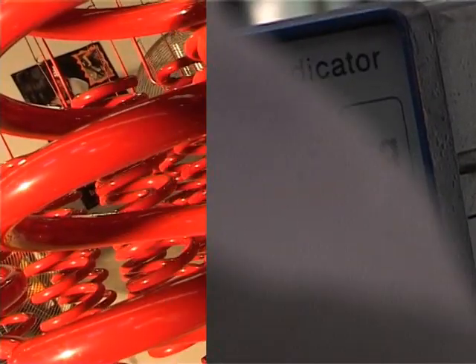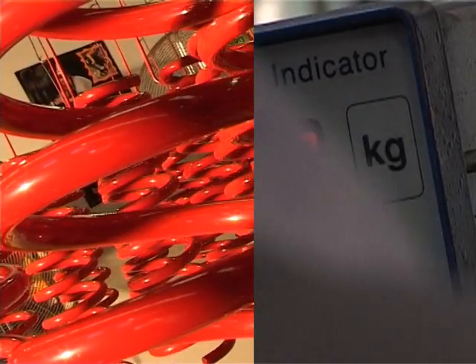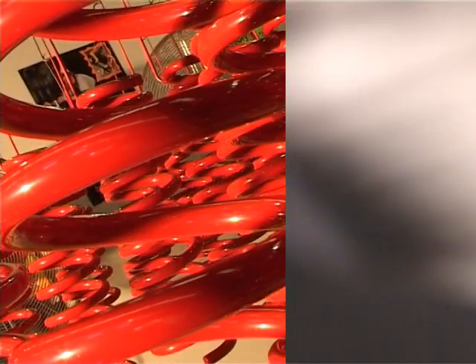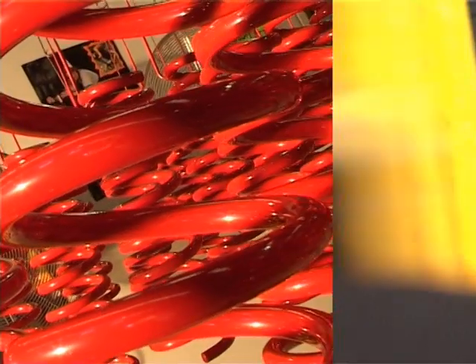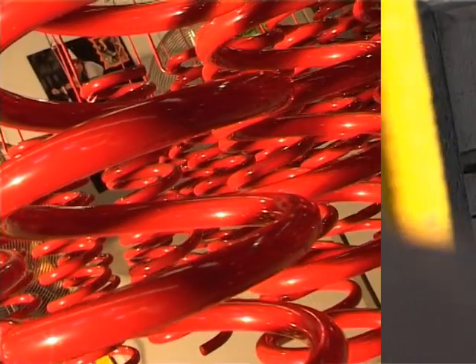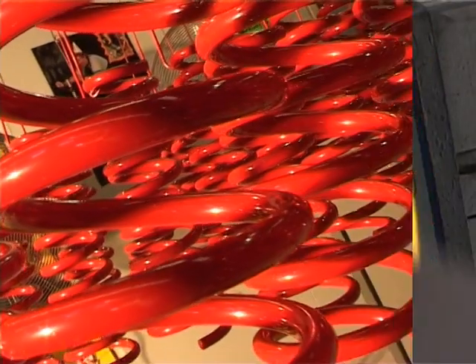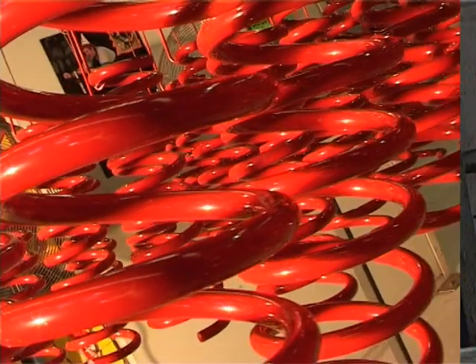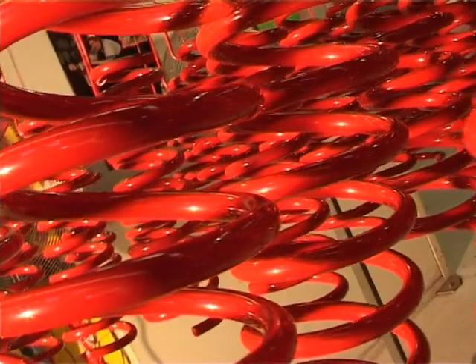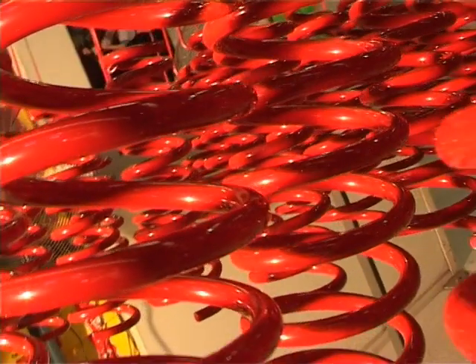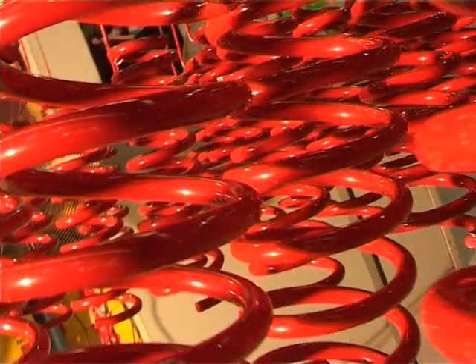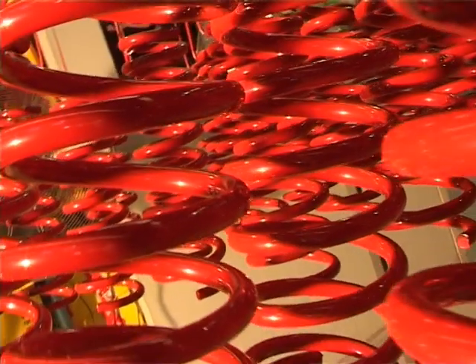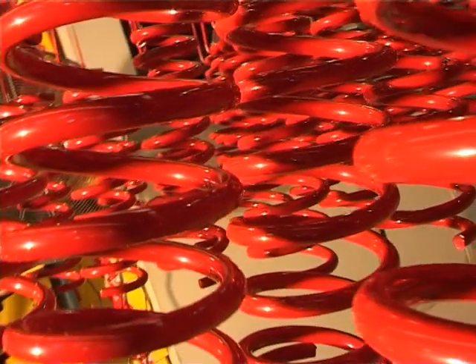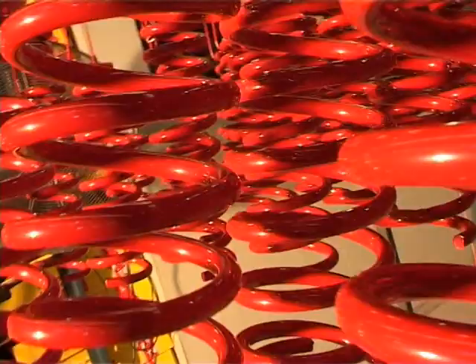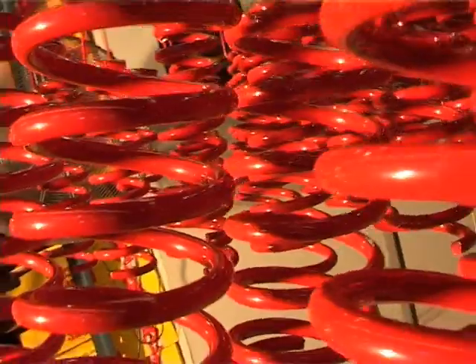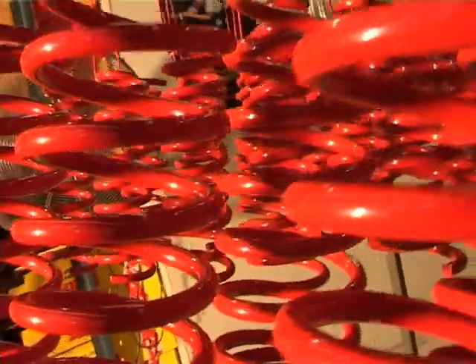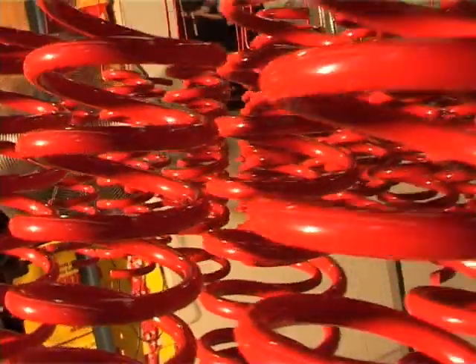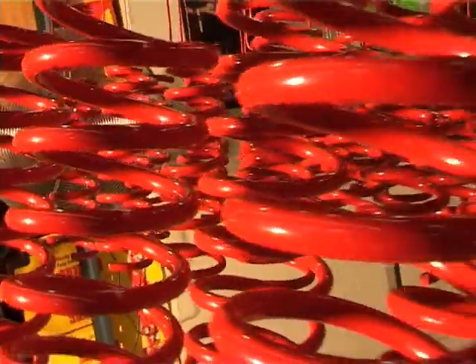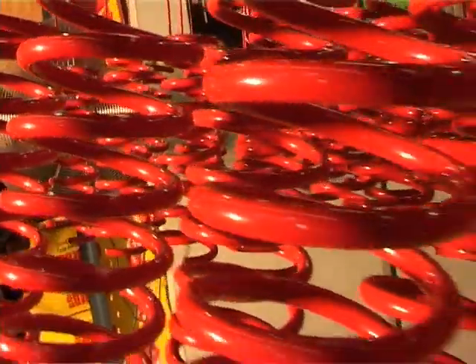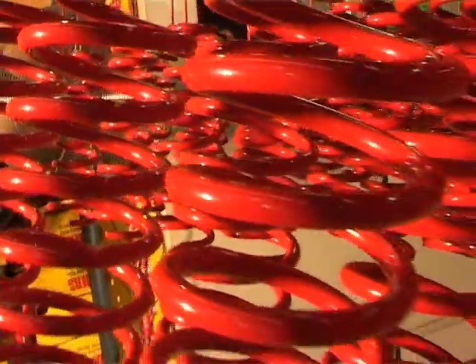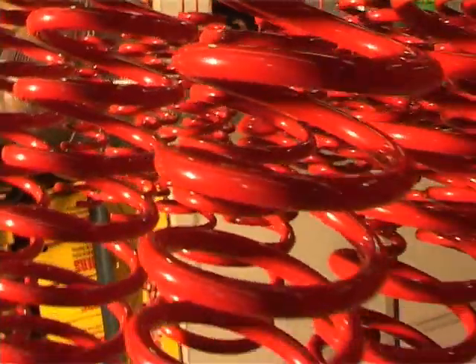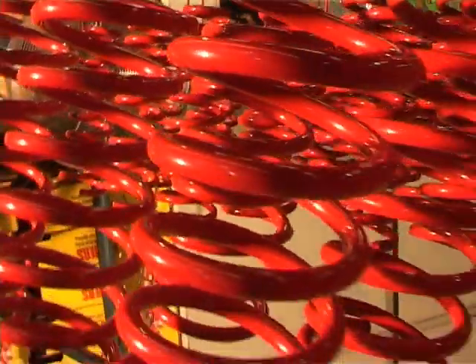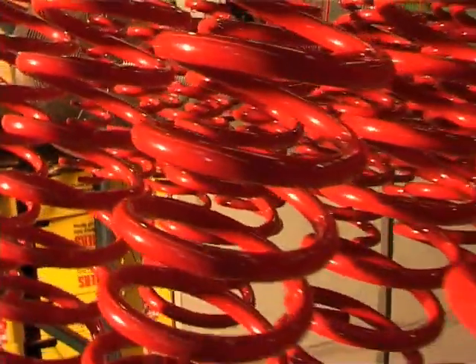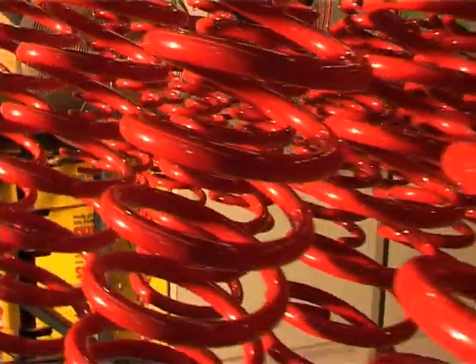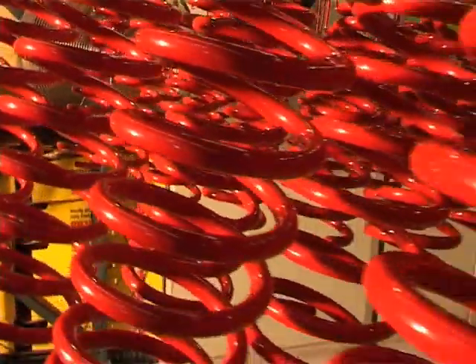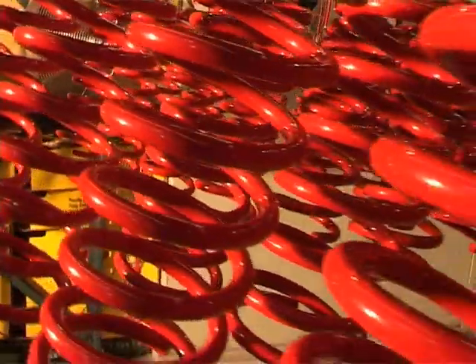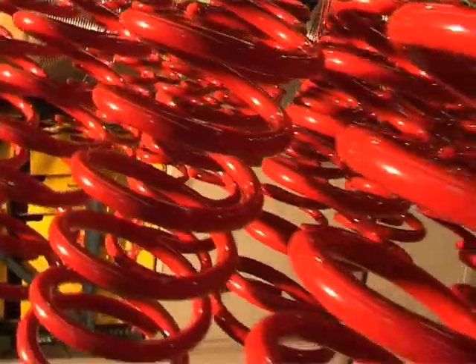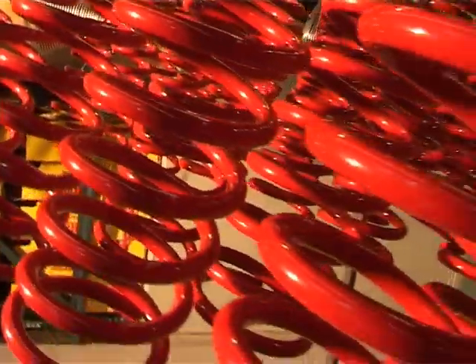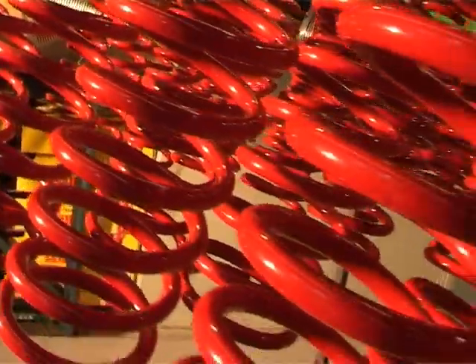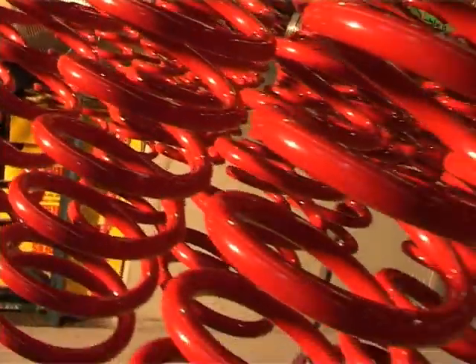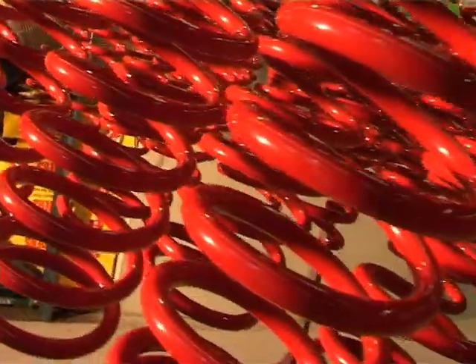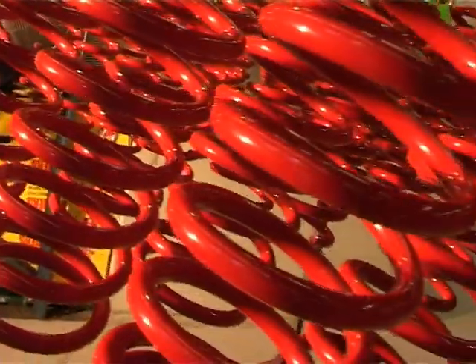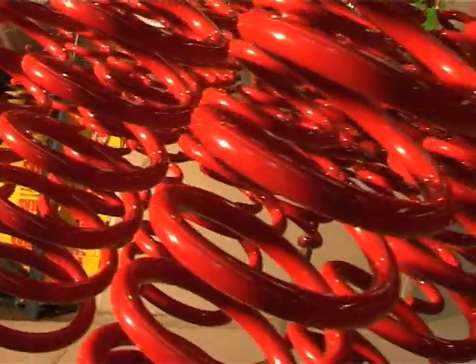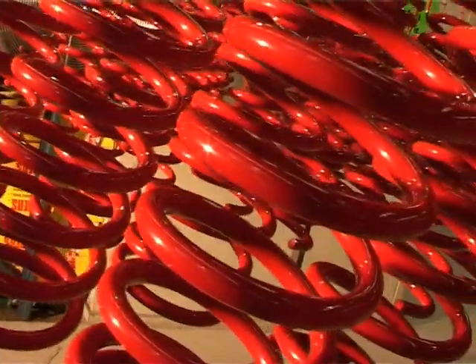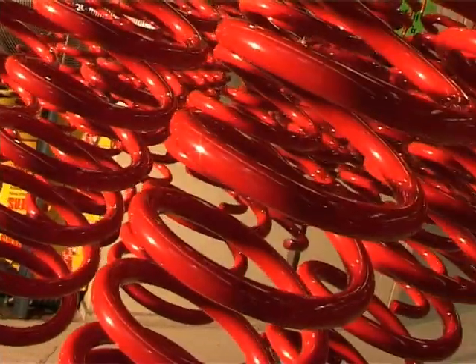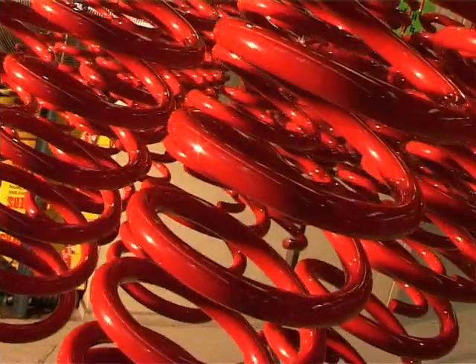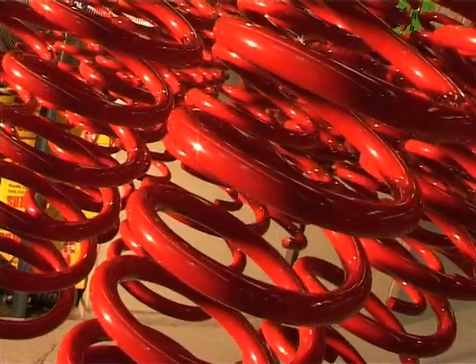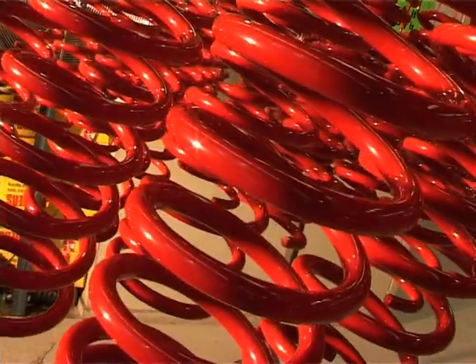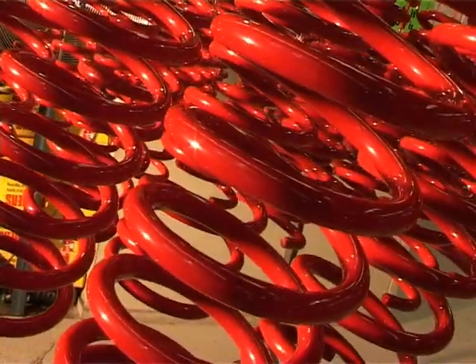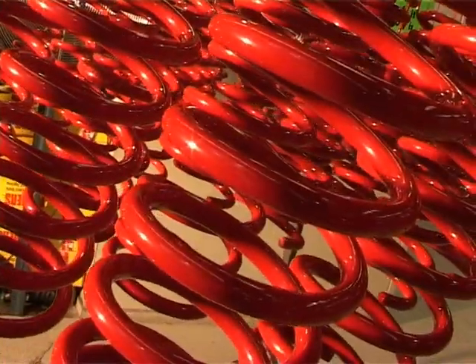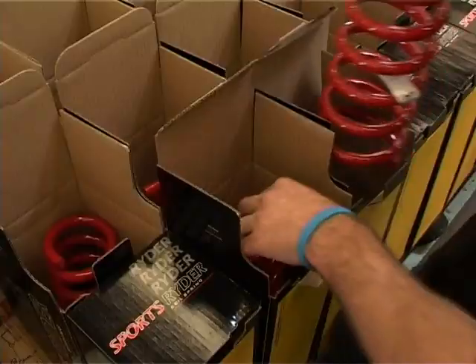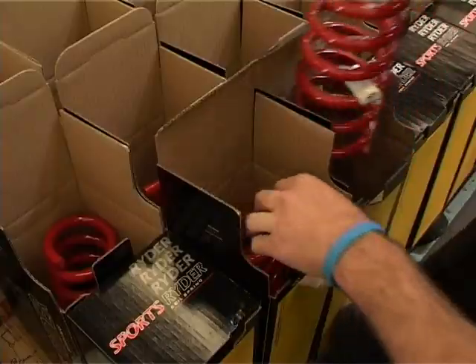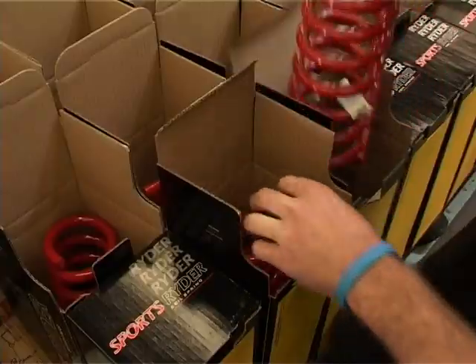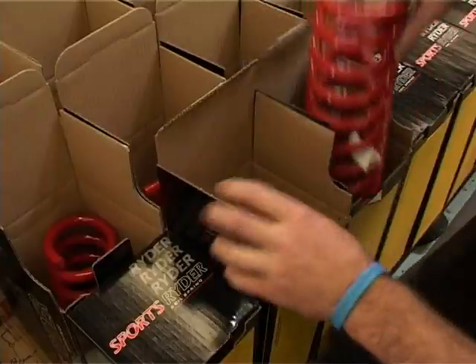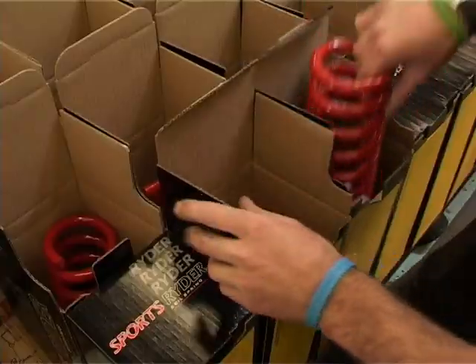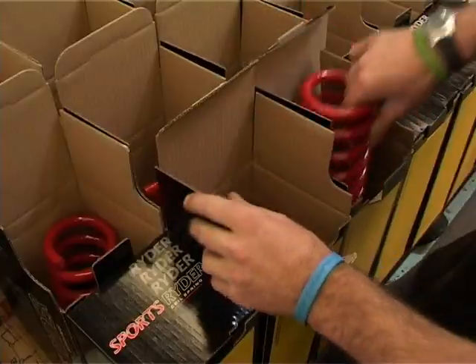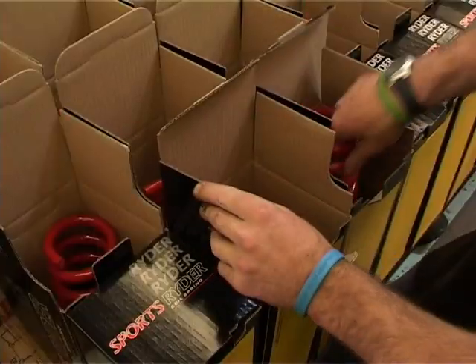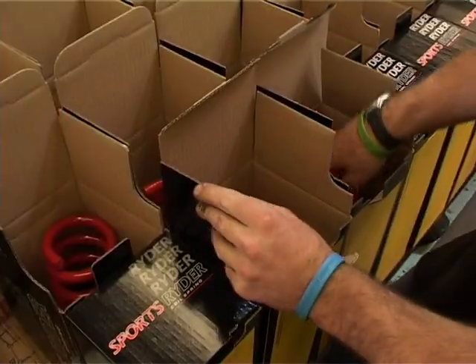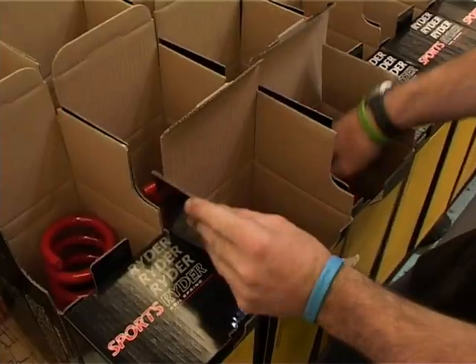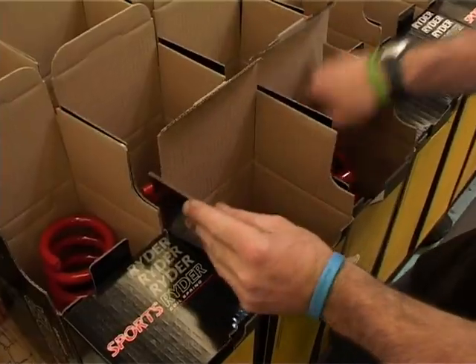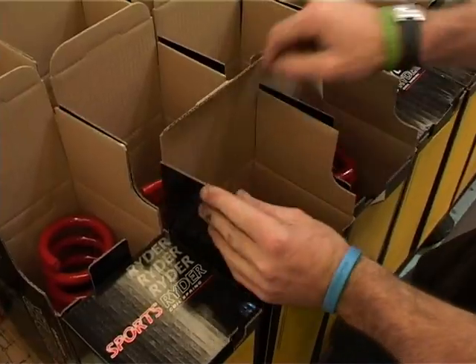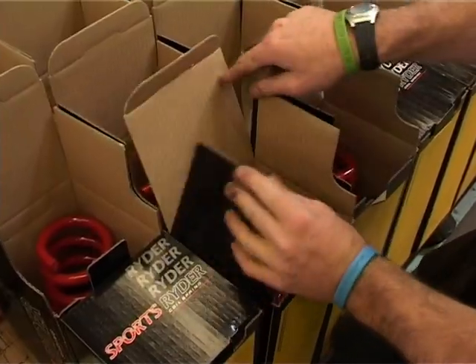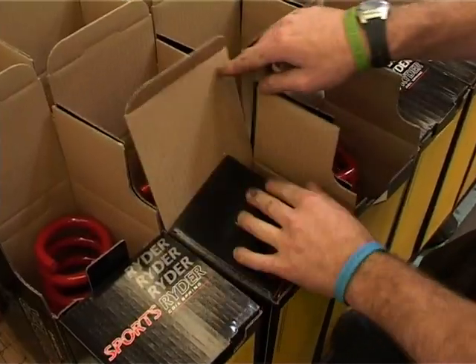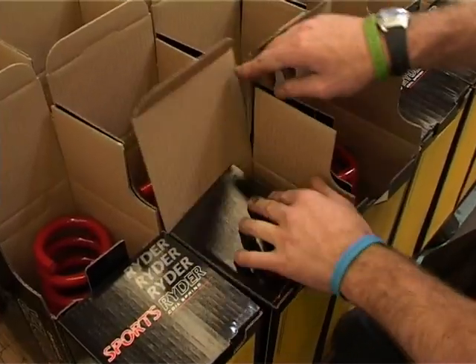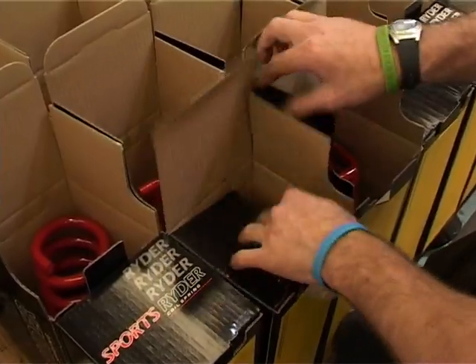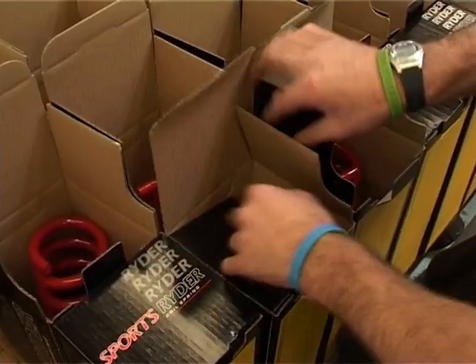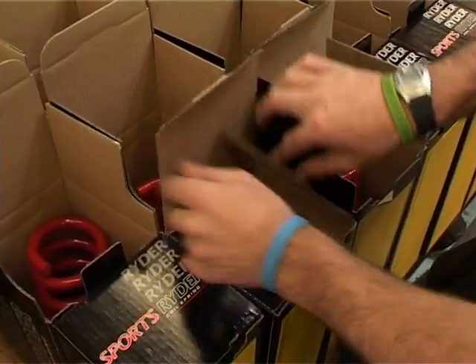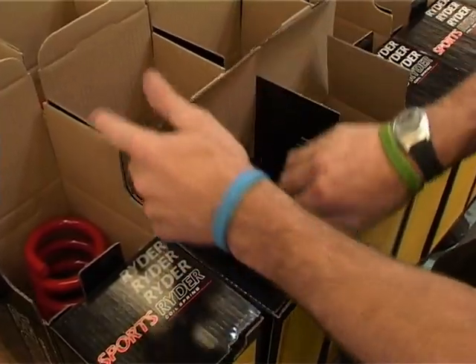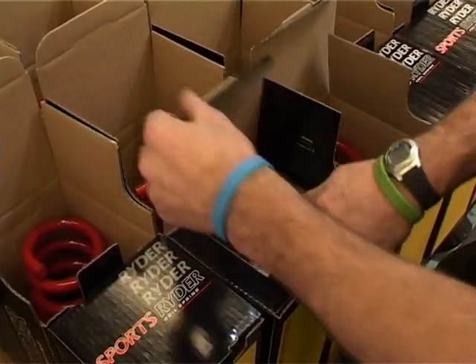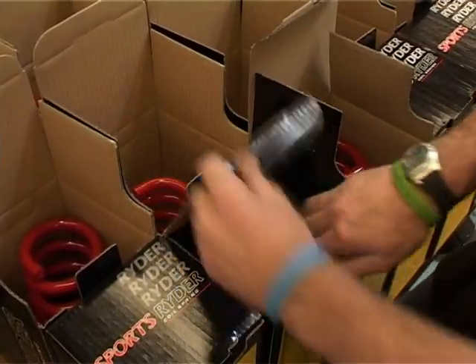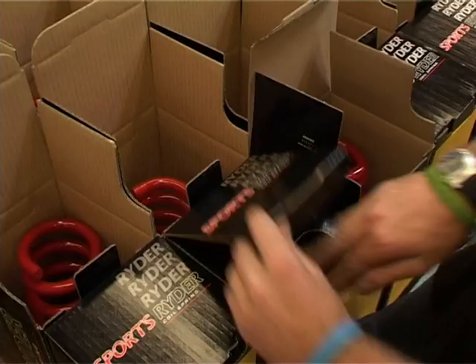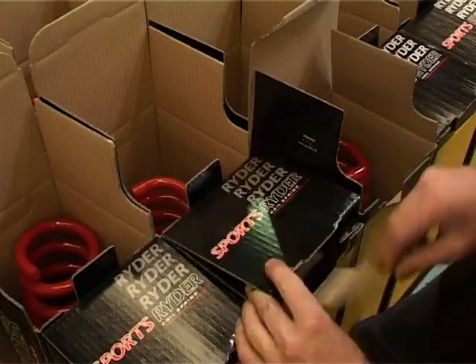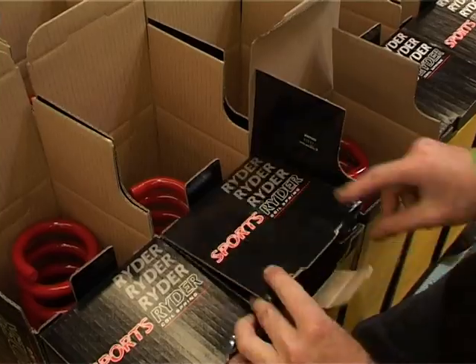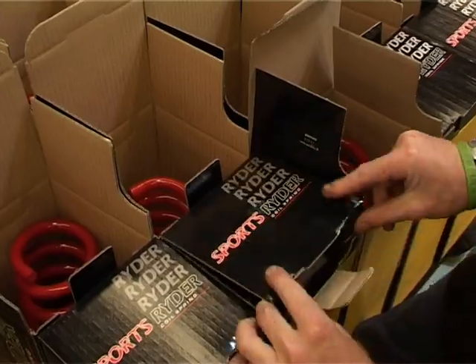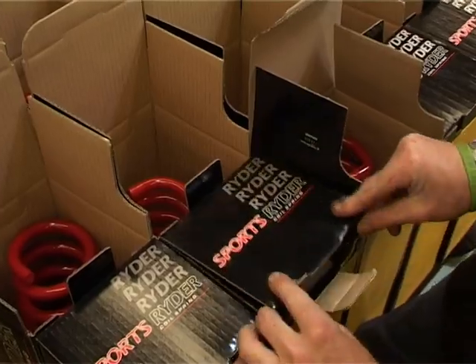Finally, the coils are powder coated for a durable, protective finish, and then labelled and boxed for distribution.